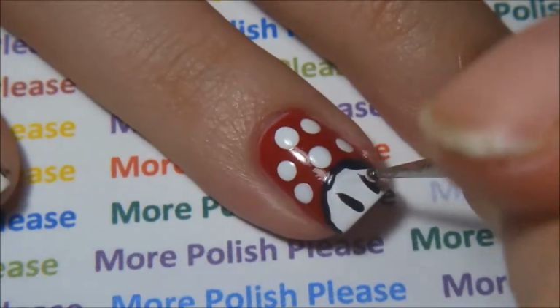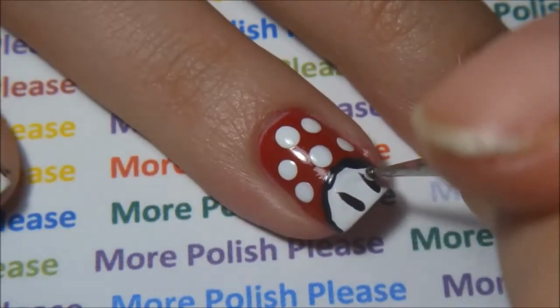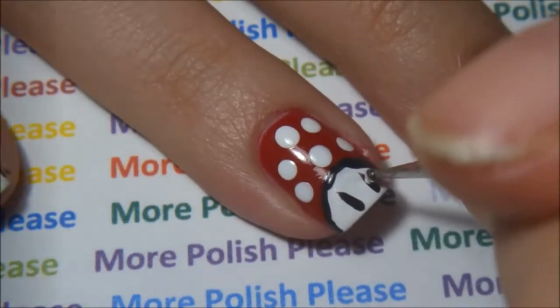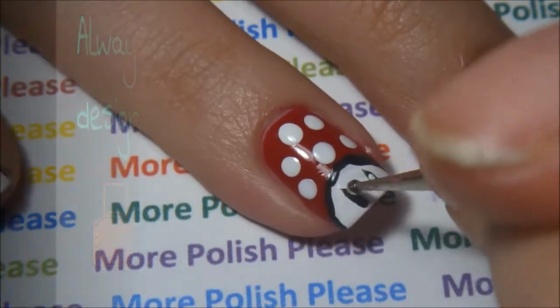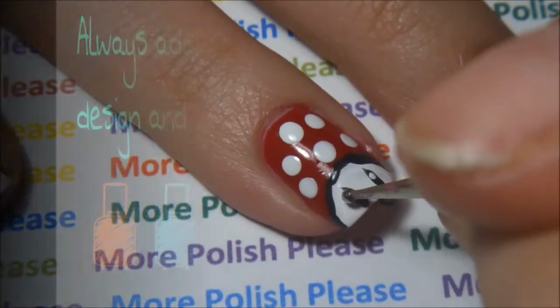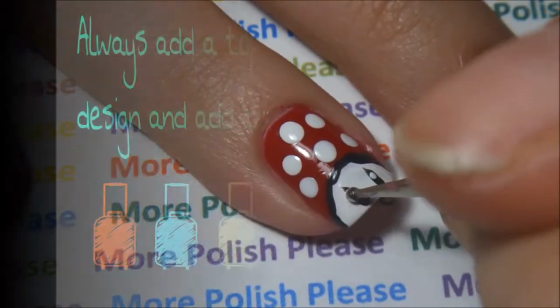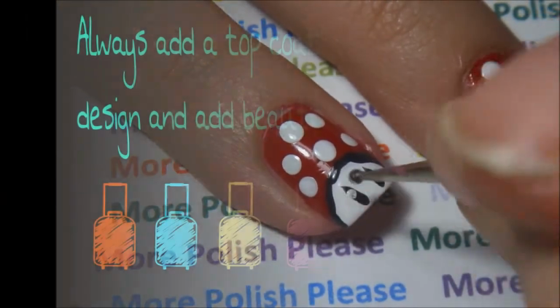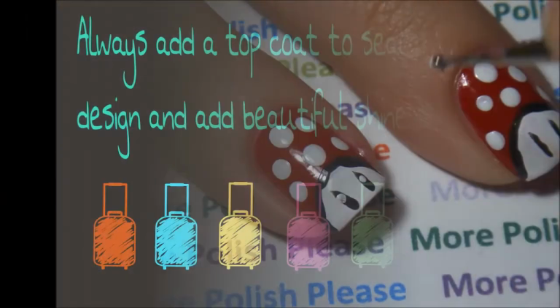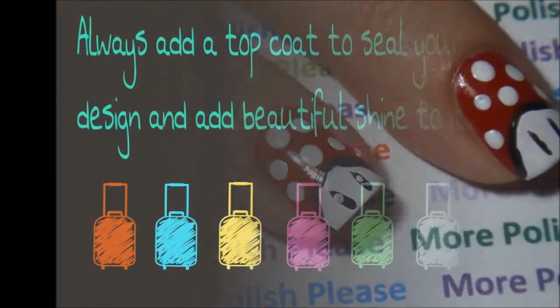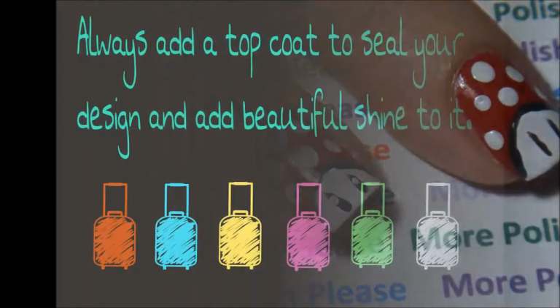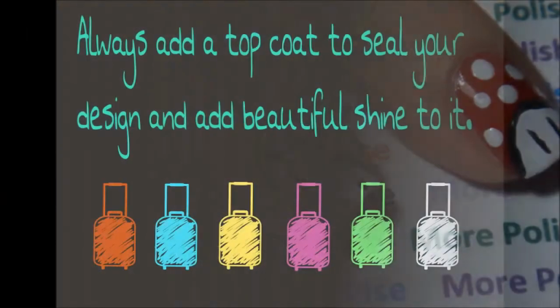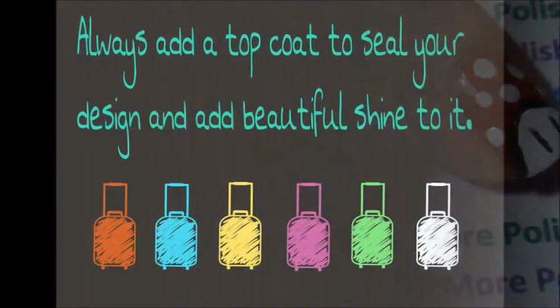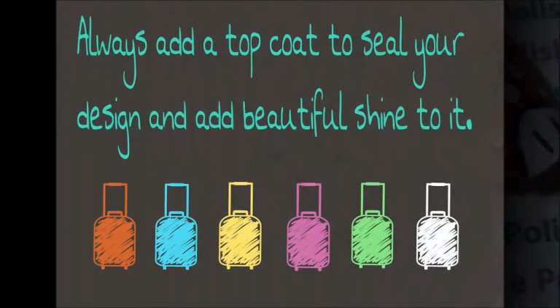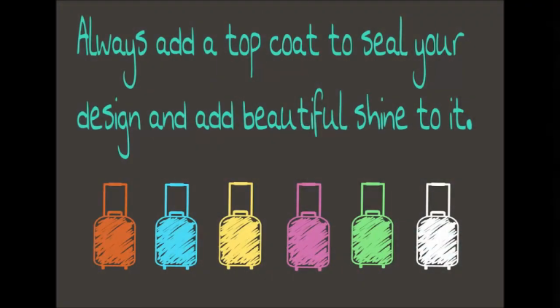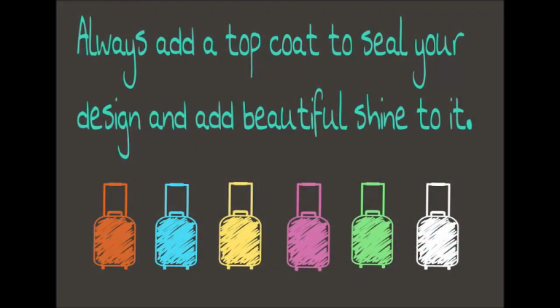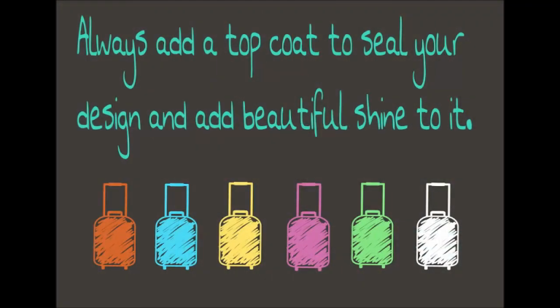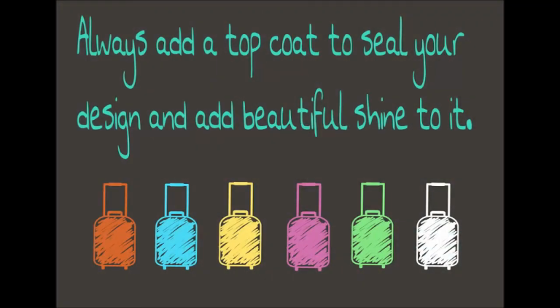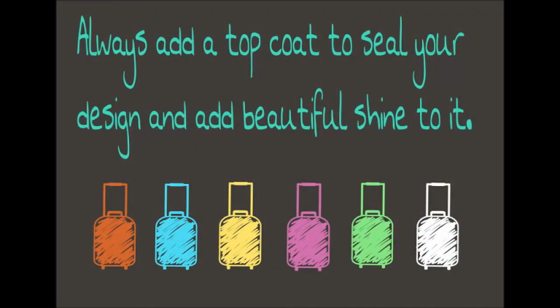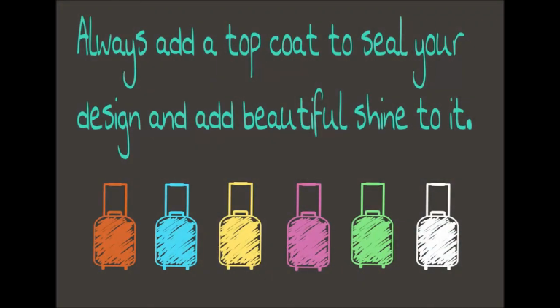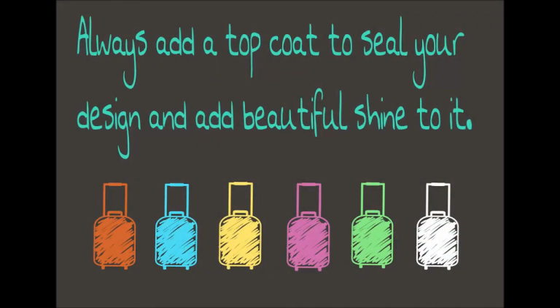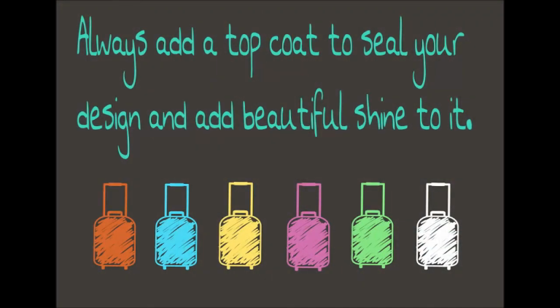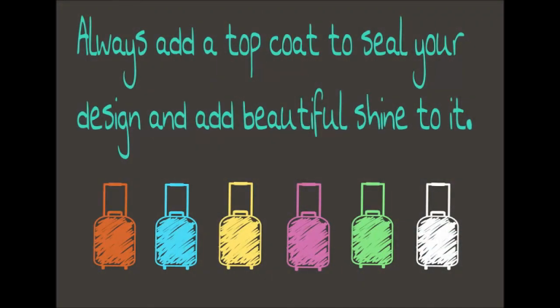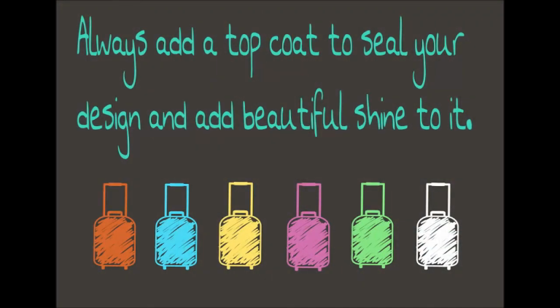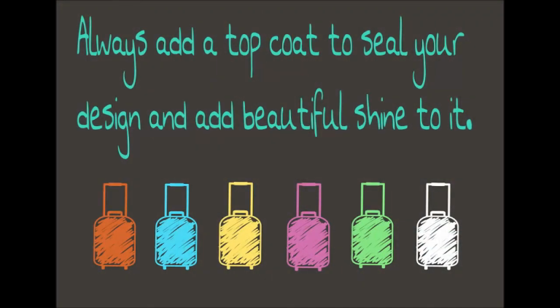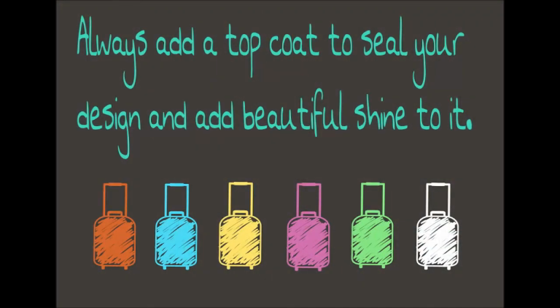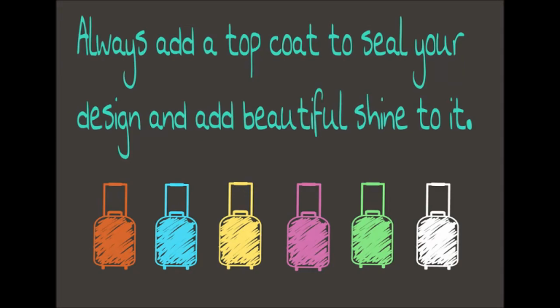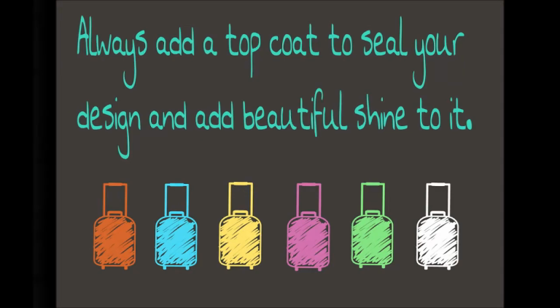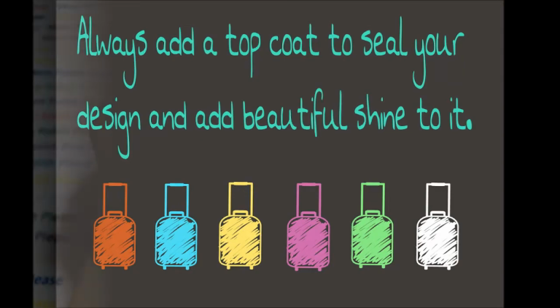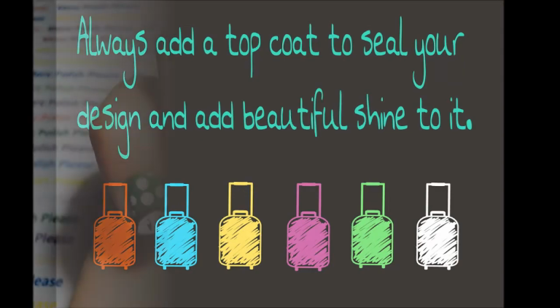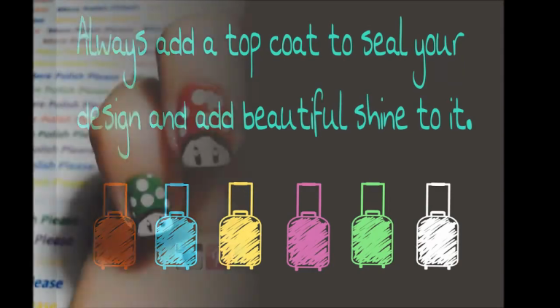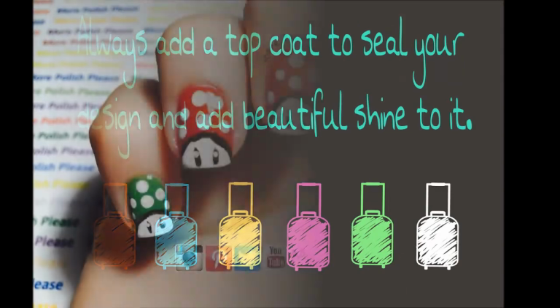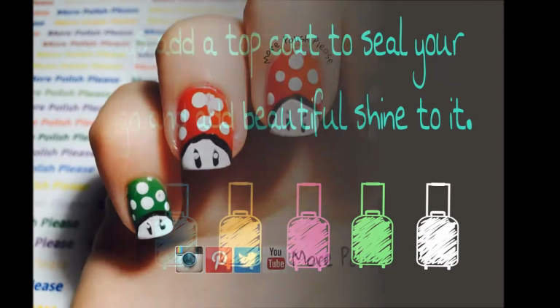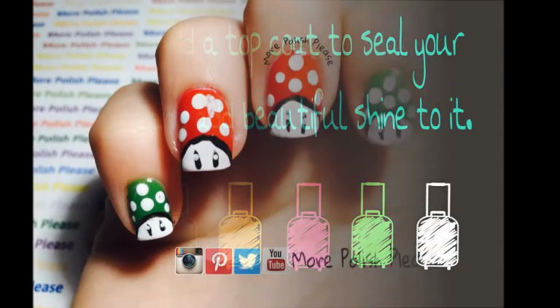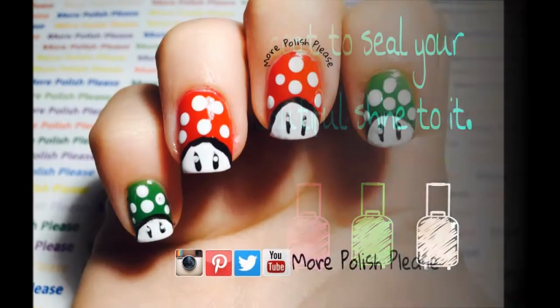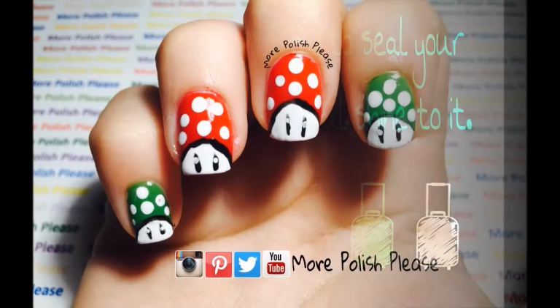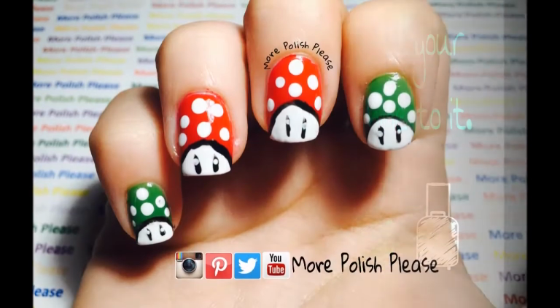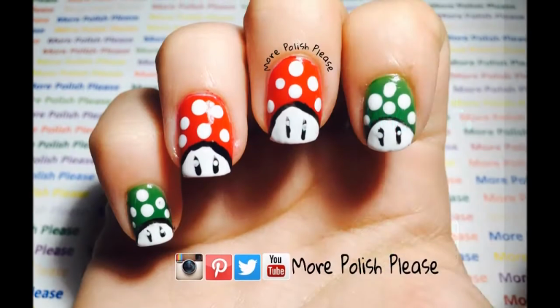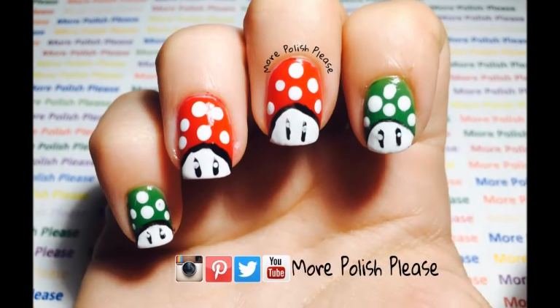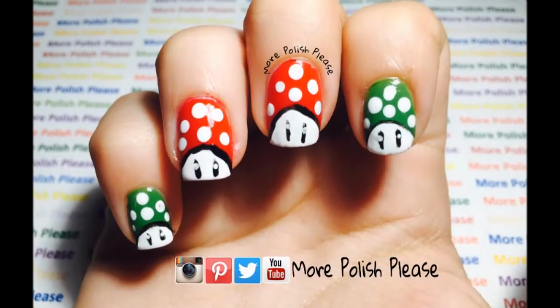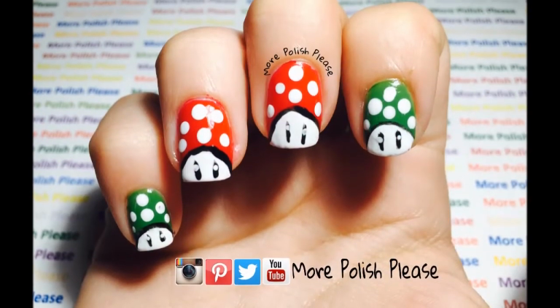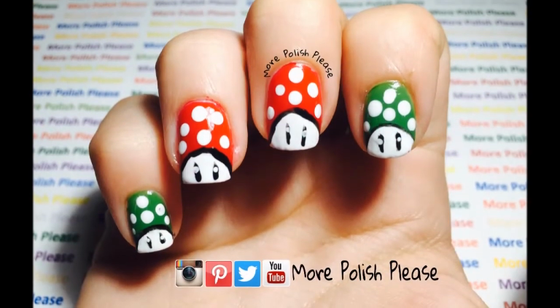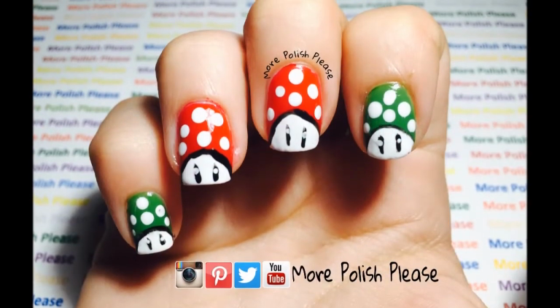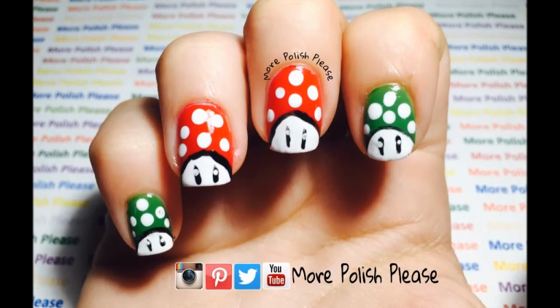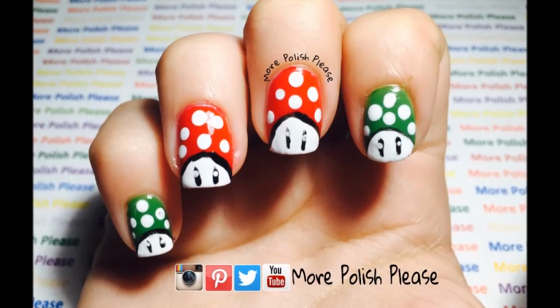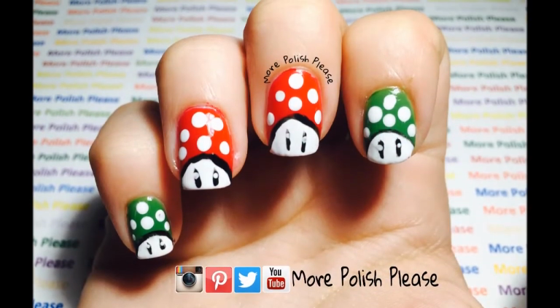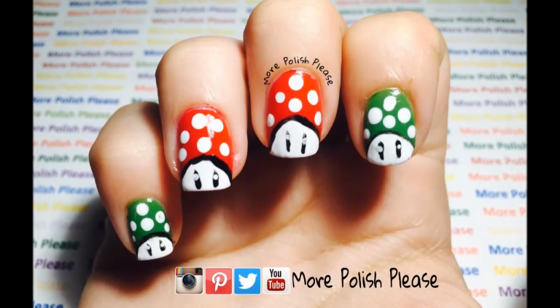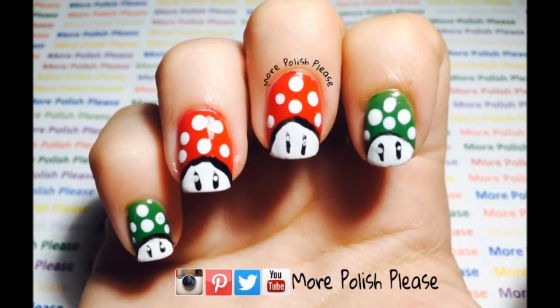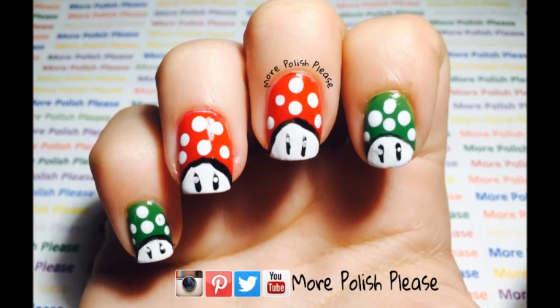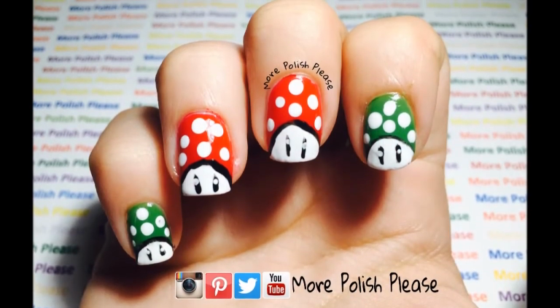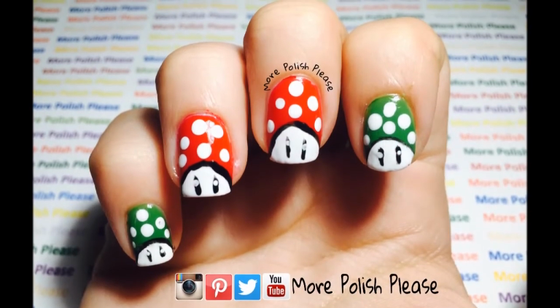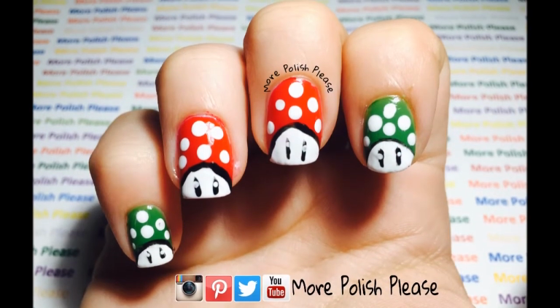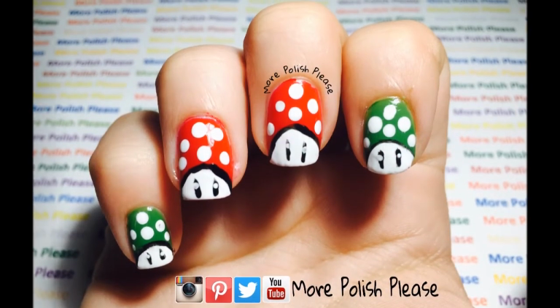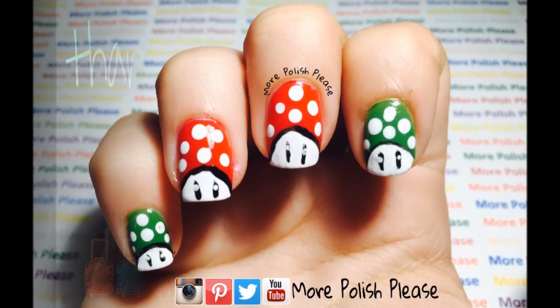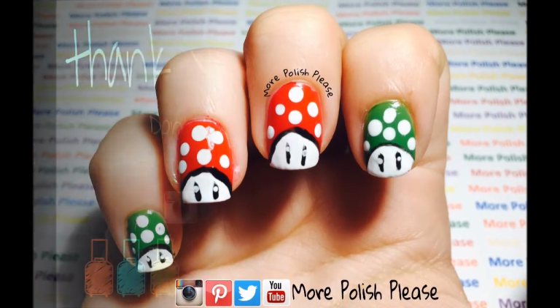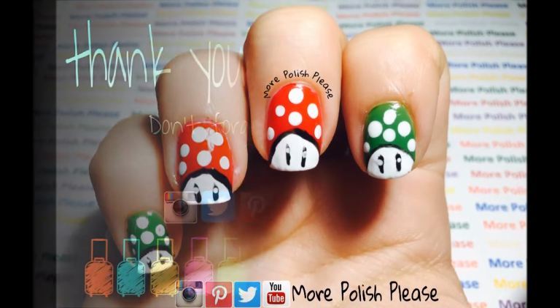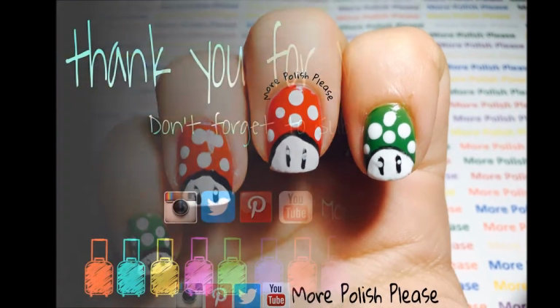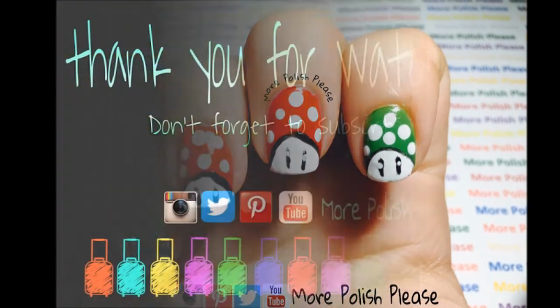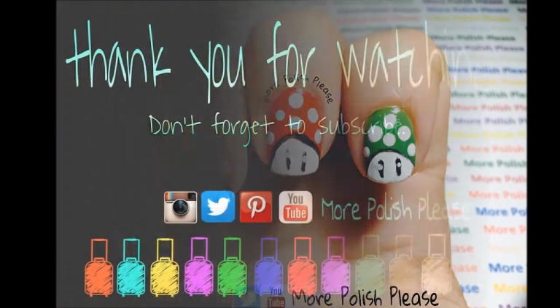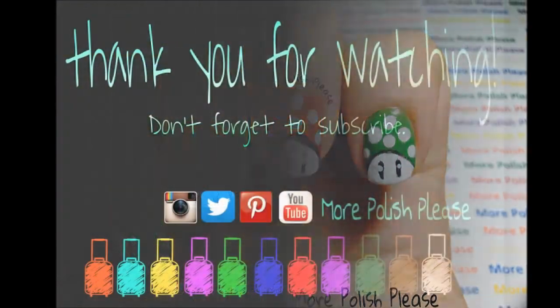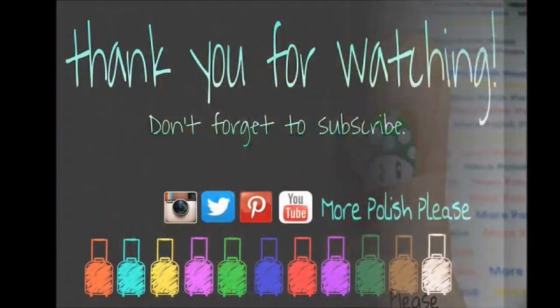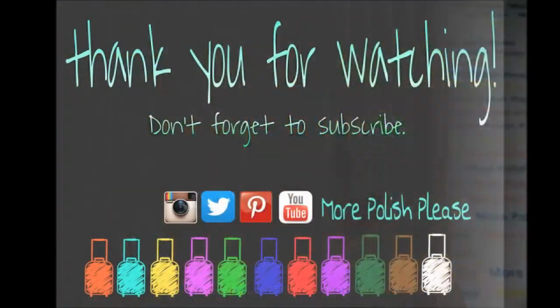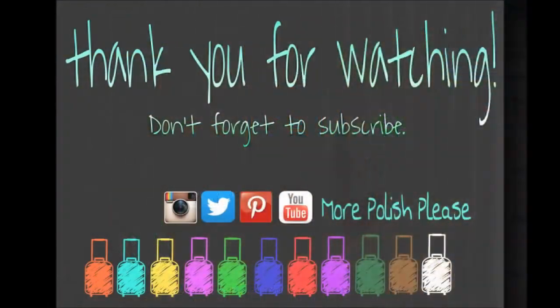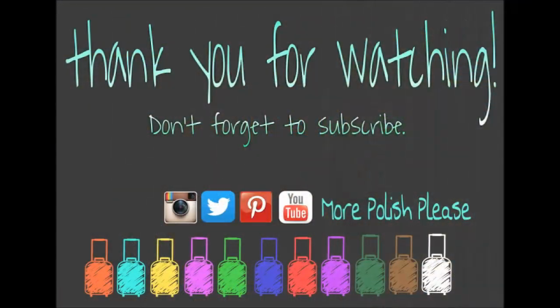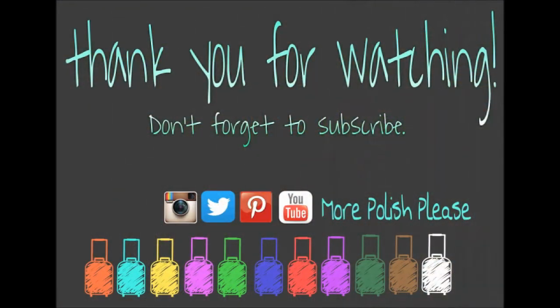And you're all done! Thank you for watching, I hope you enjoyed the design. For more, you can check out my Instagram and subscribe to my channel.